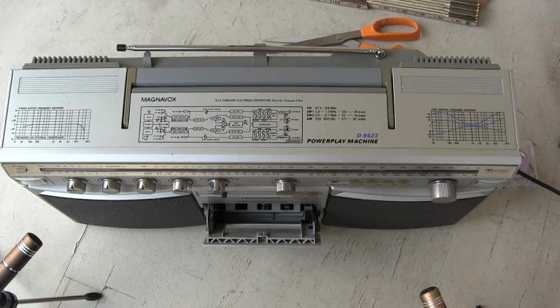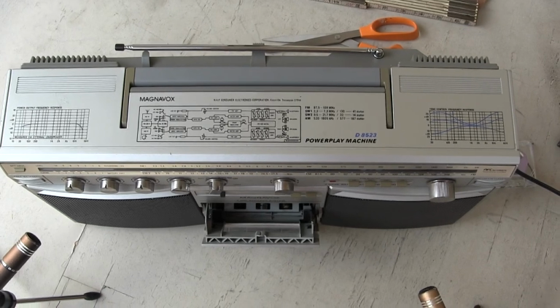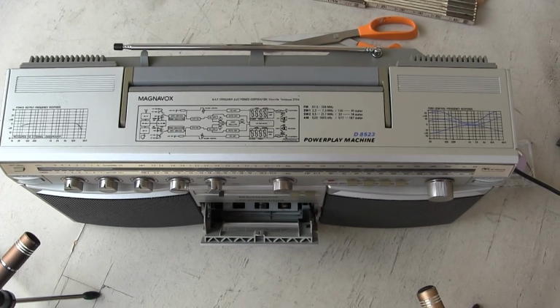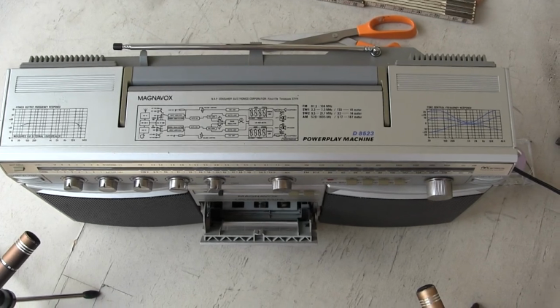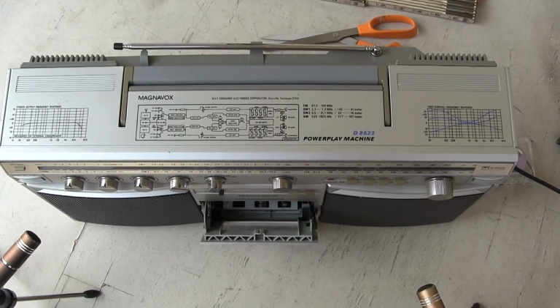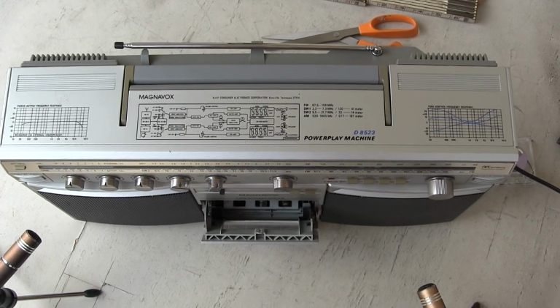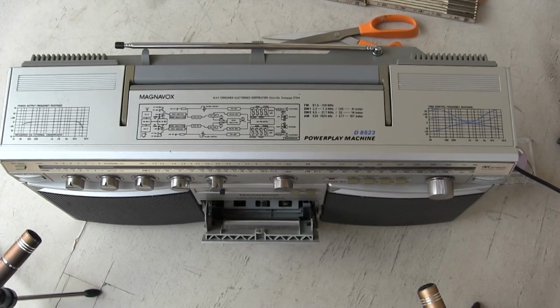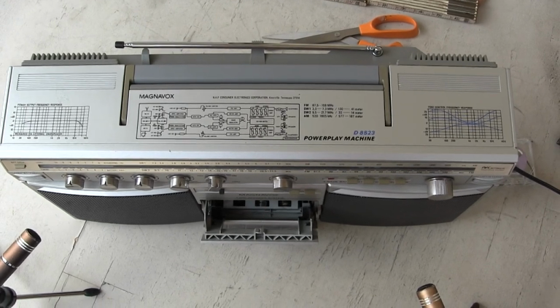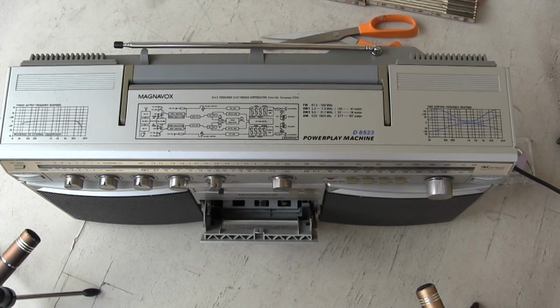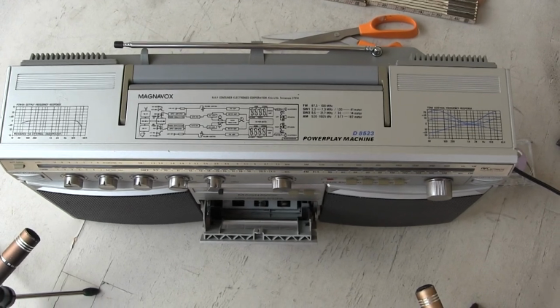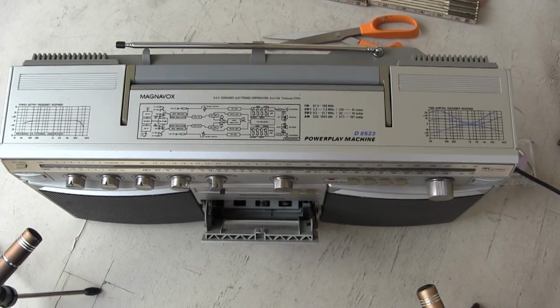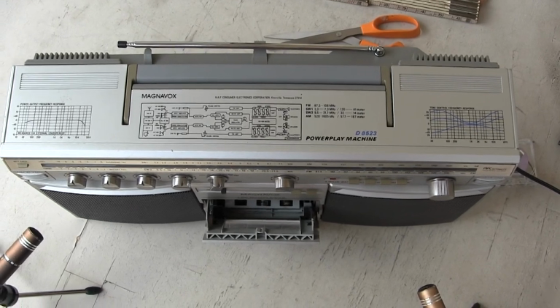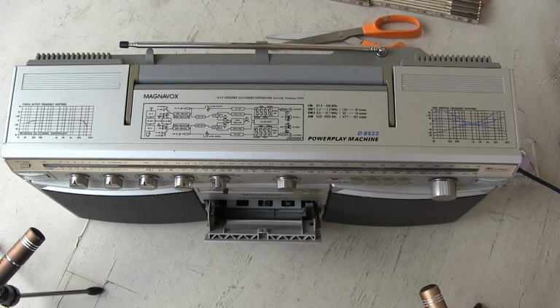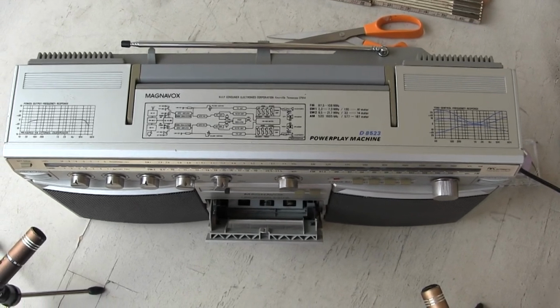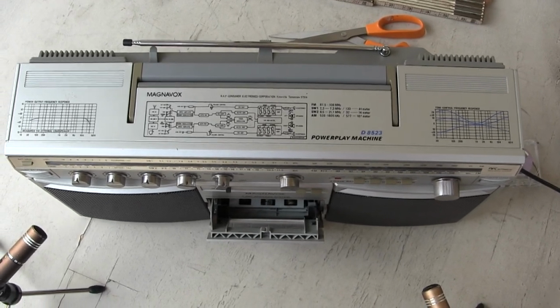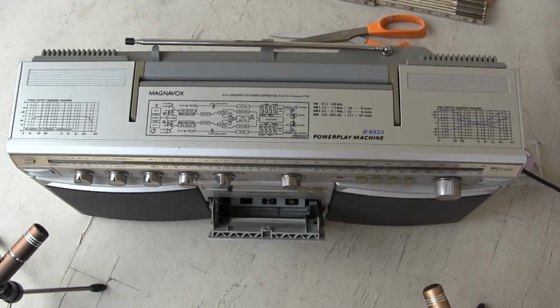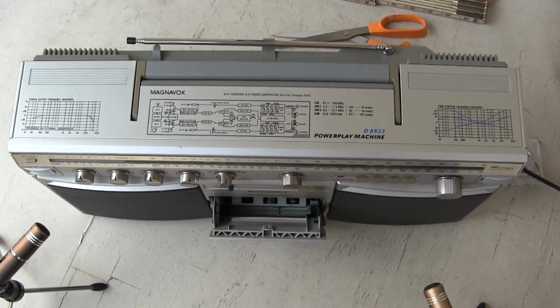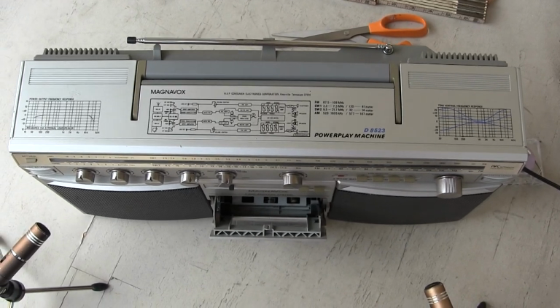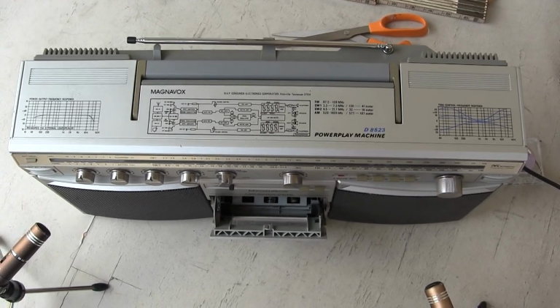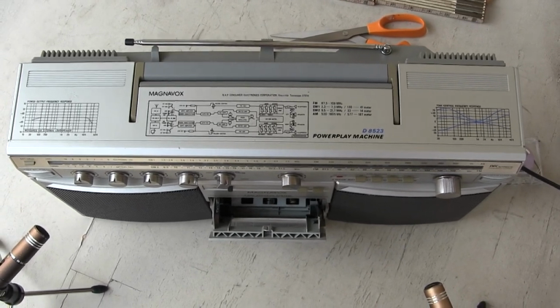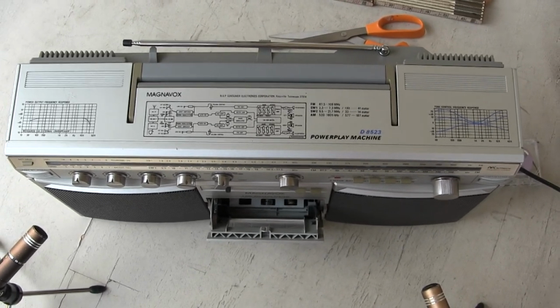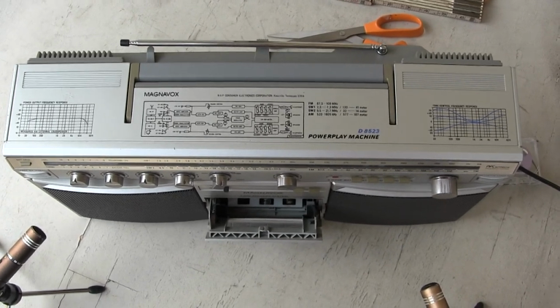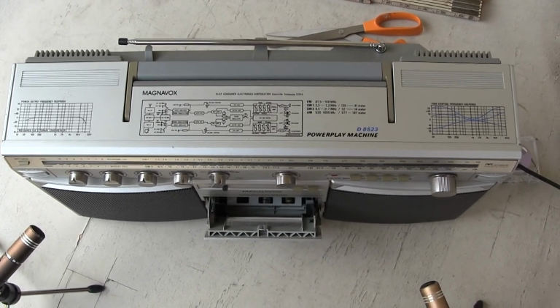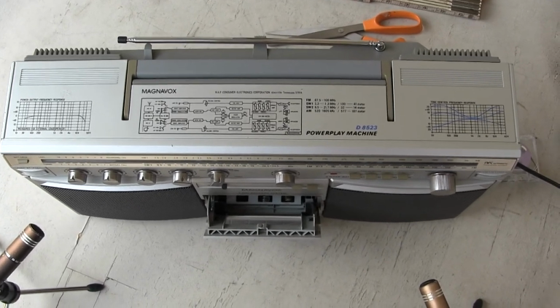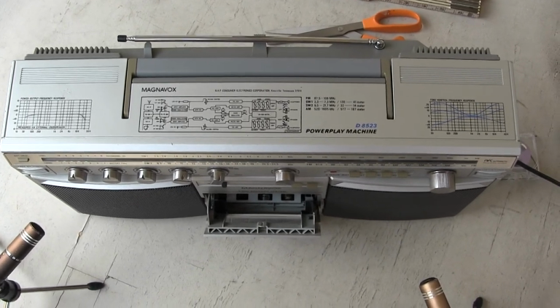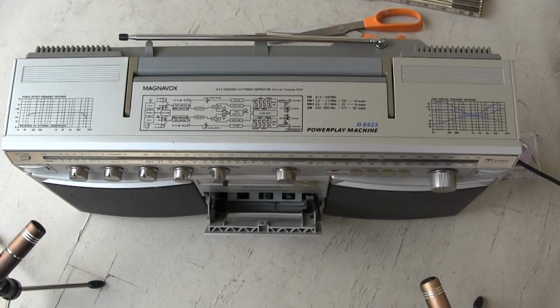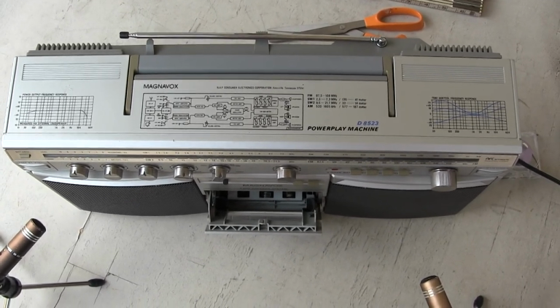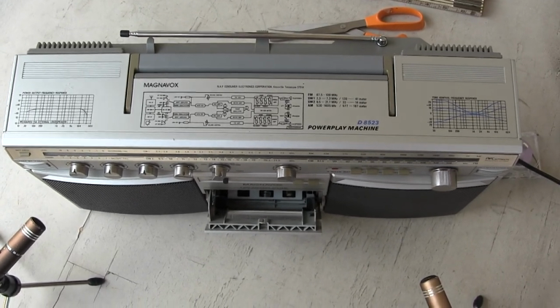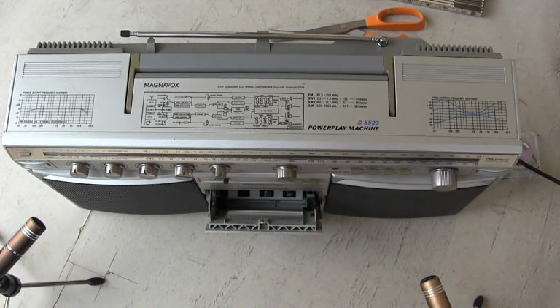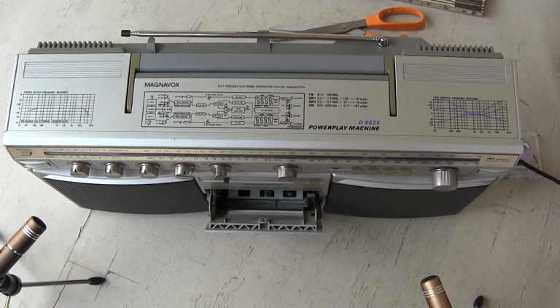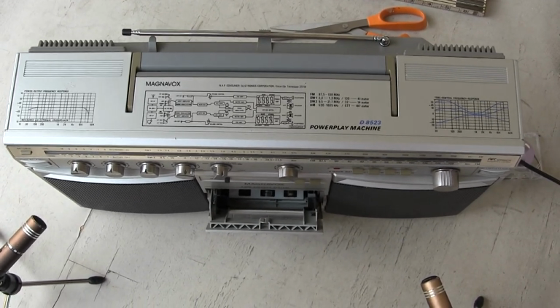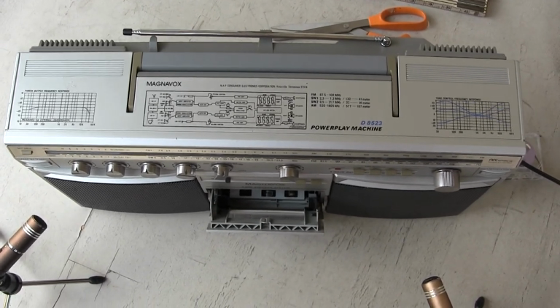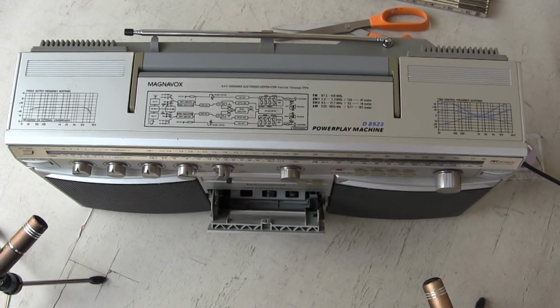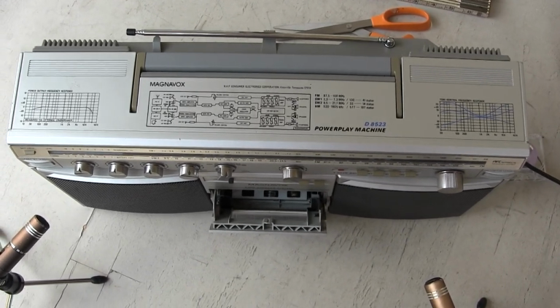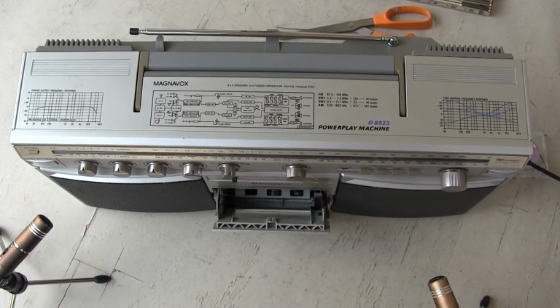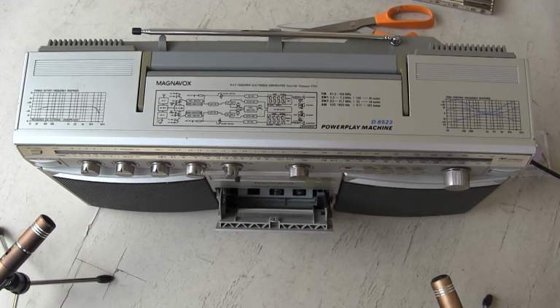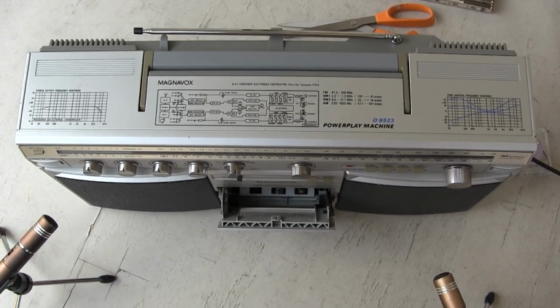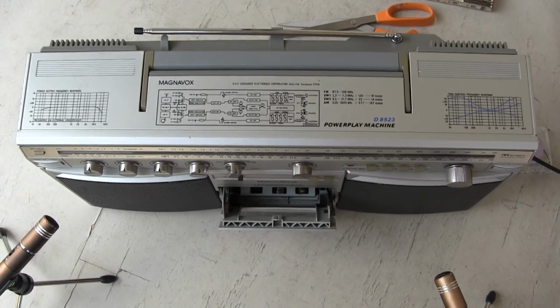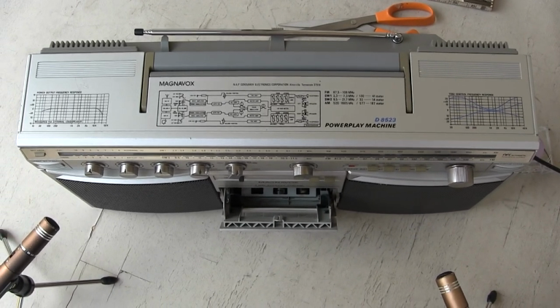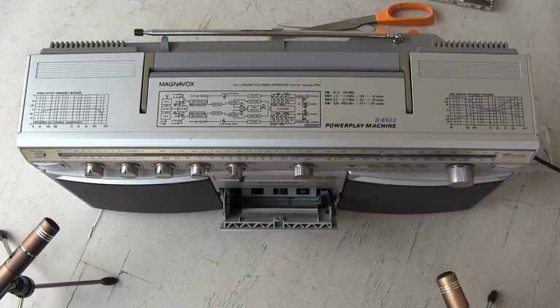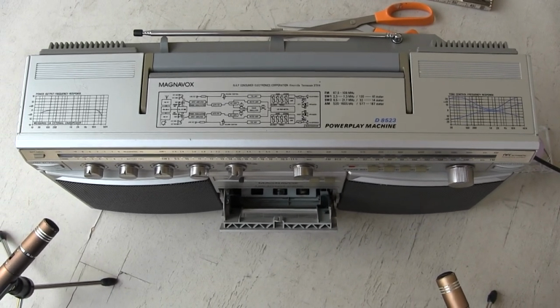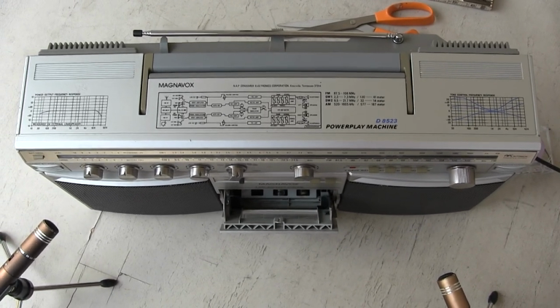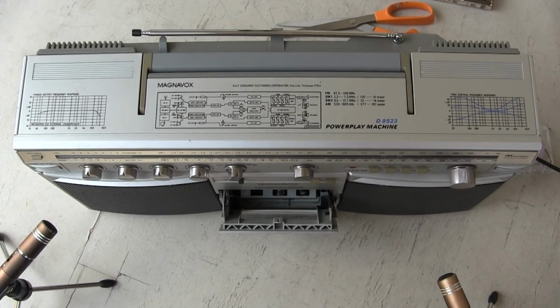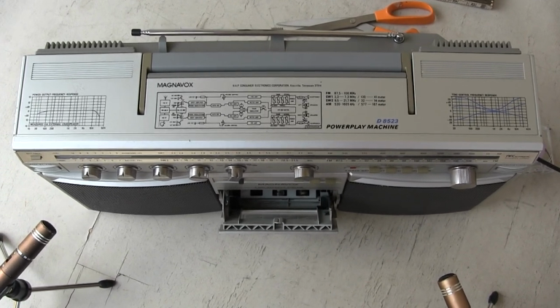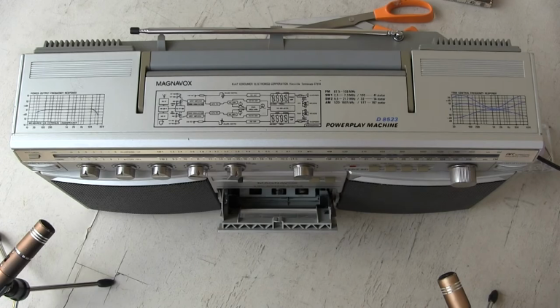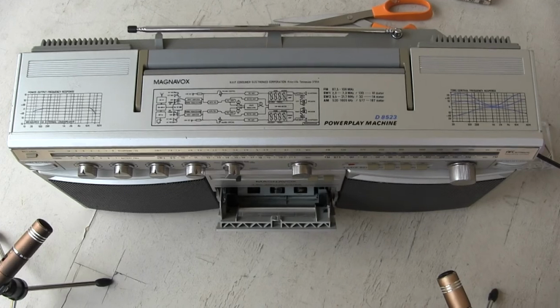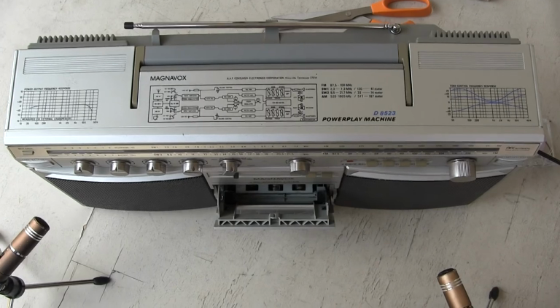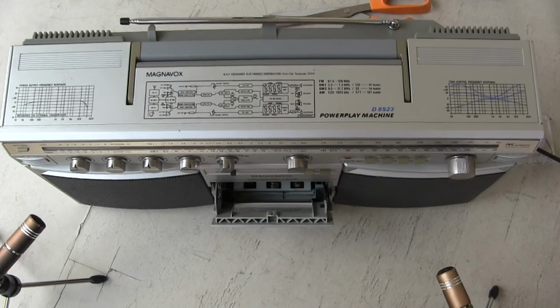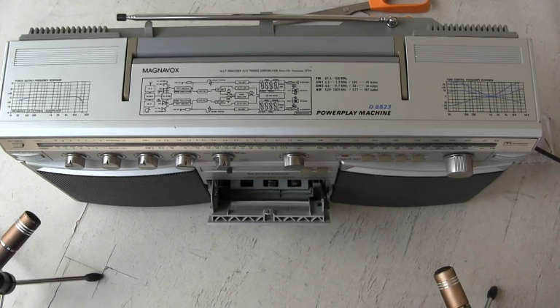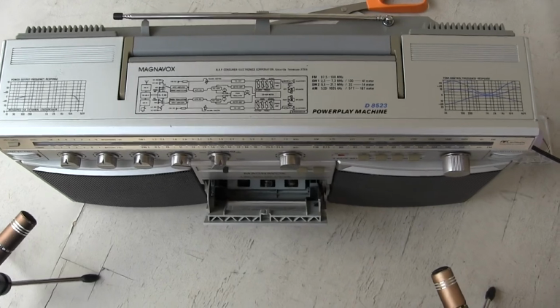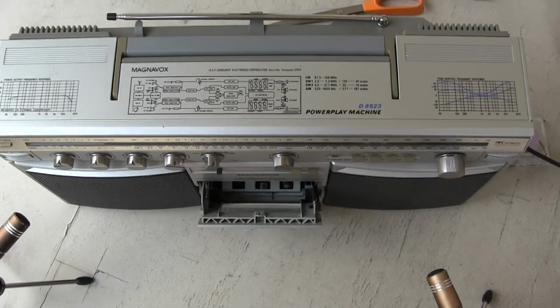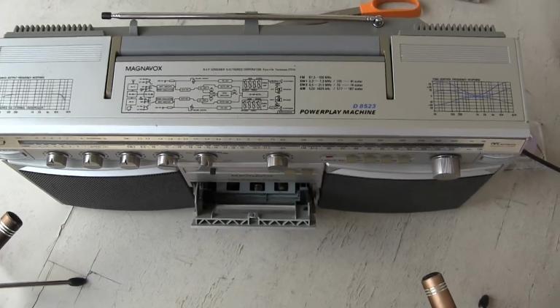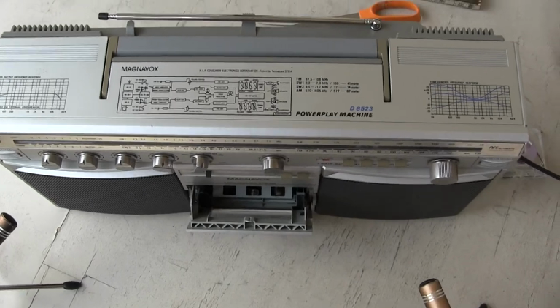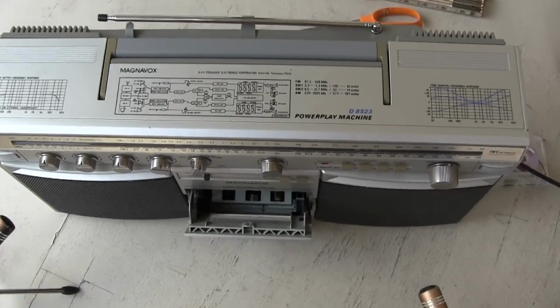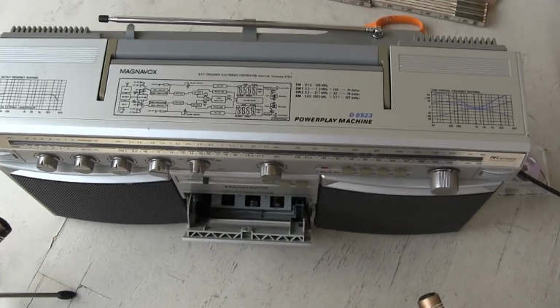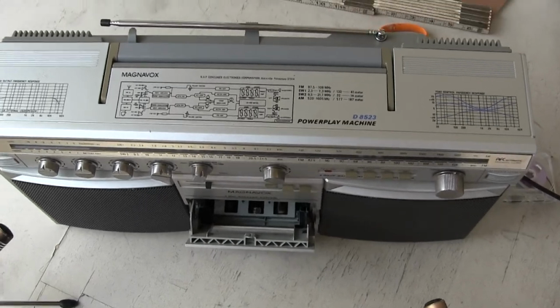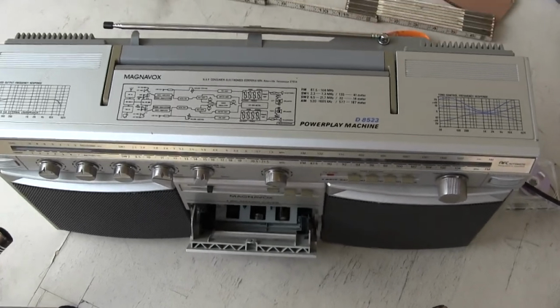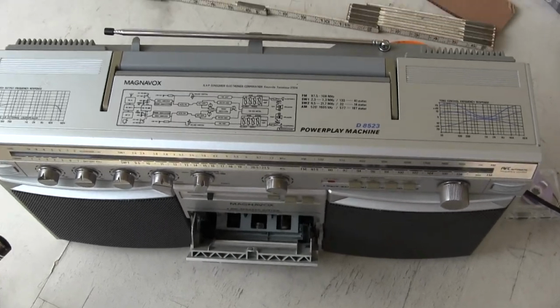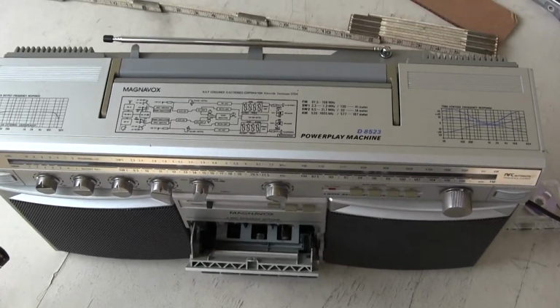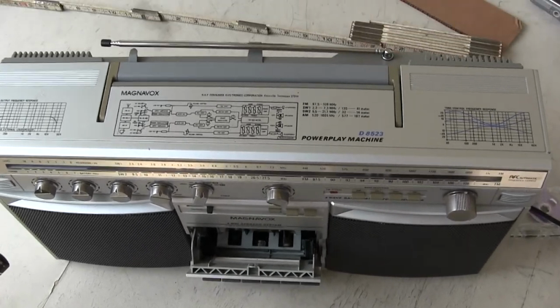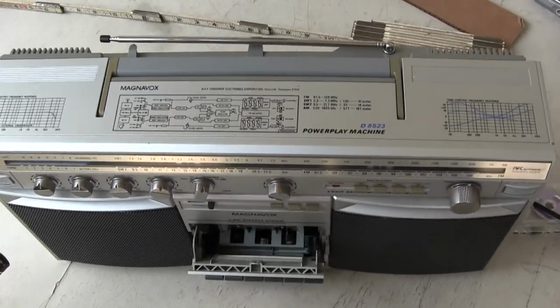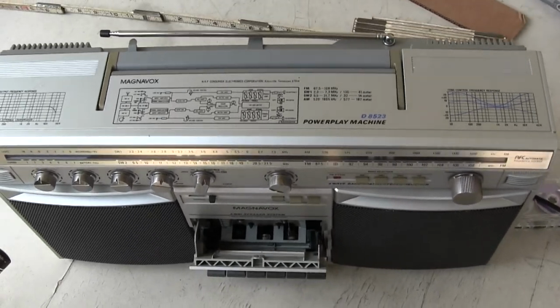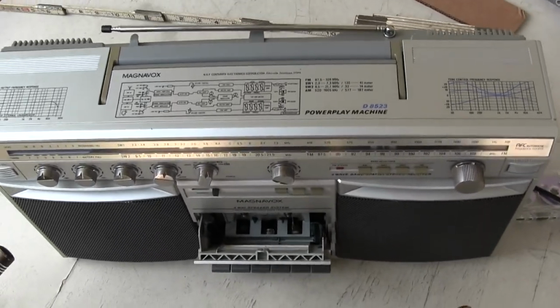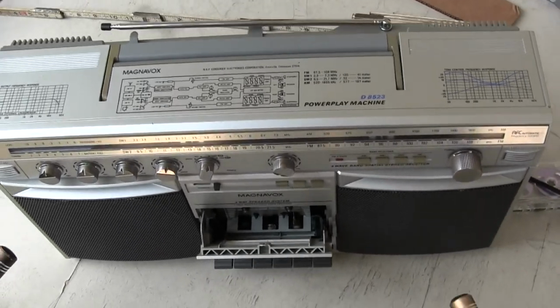Here is the unit — you can see what model it is. The radio works fine.